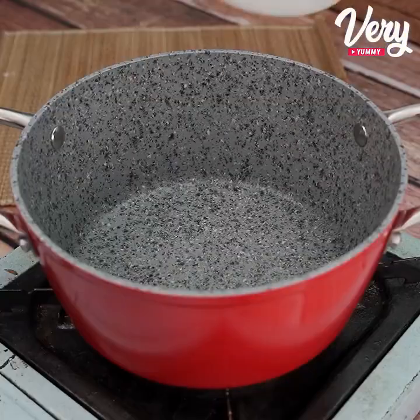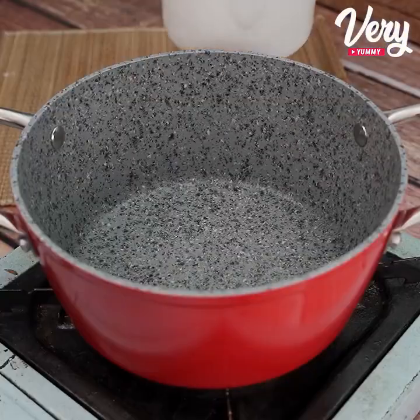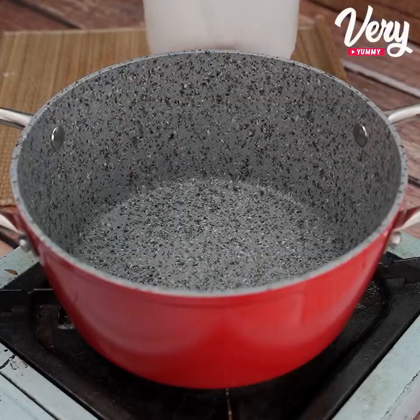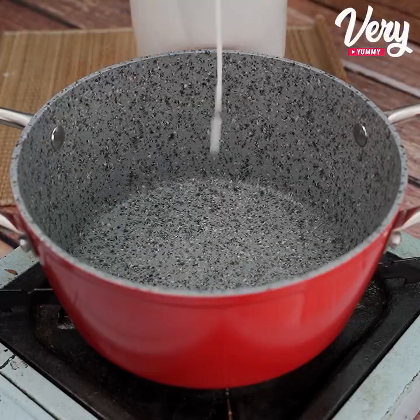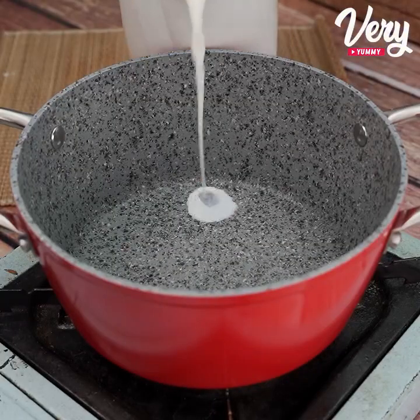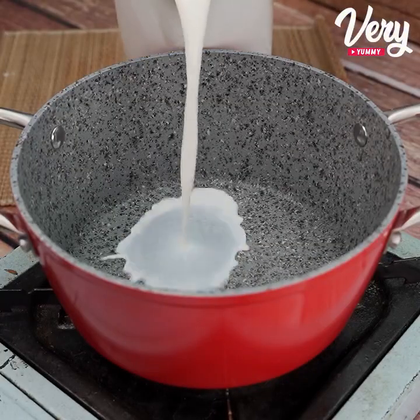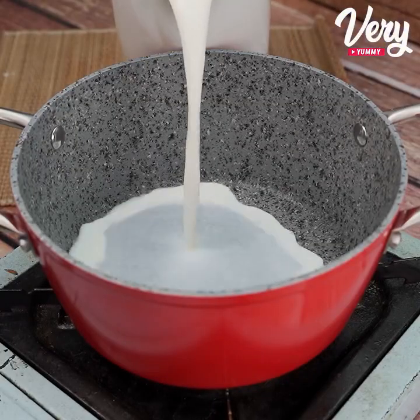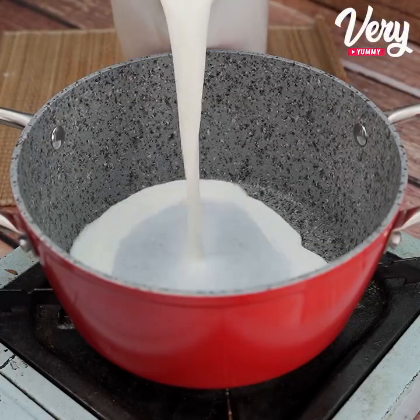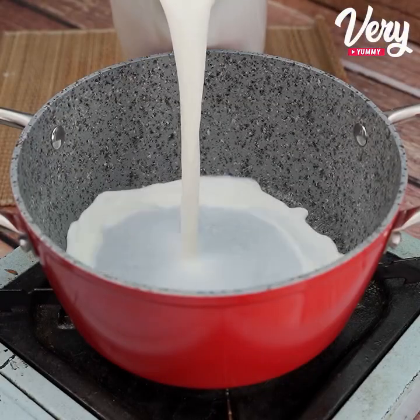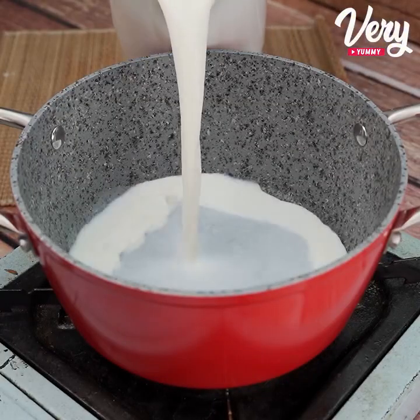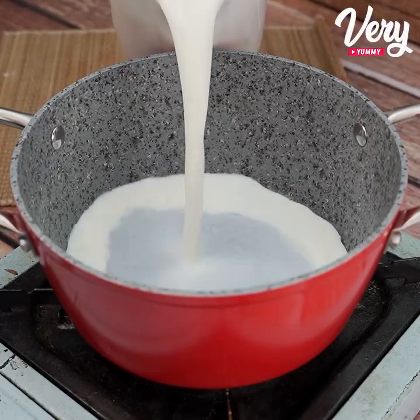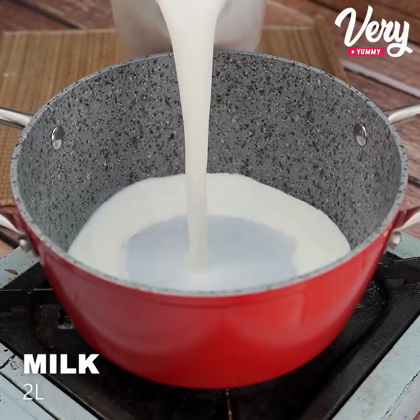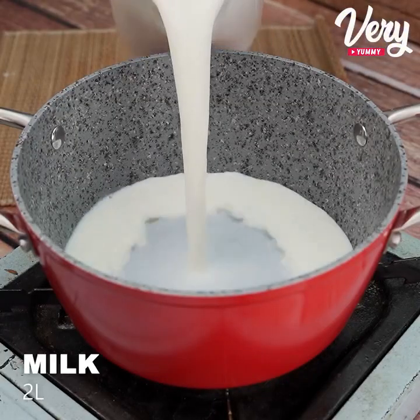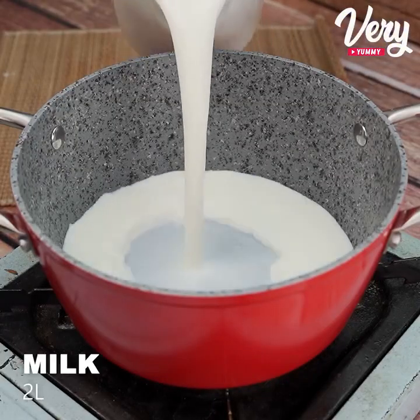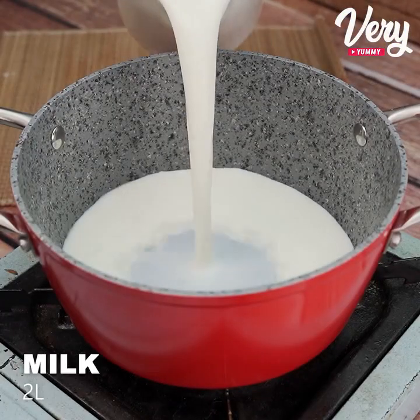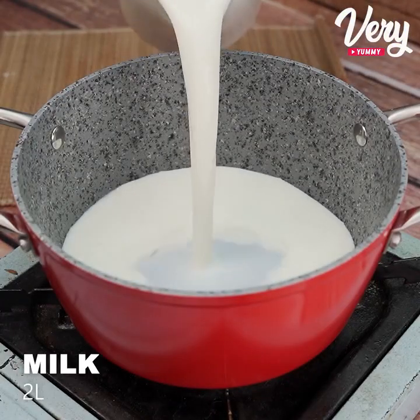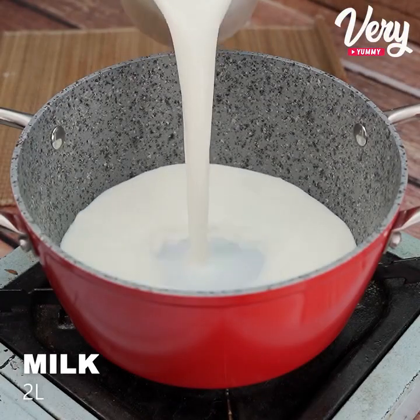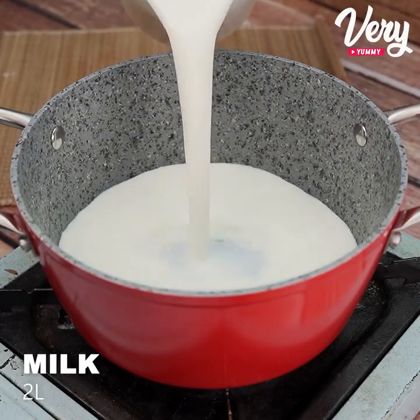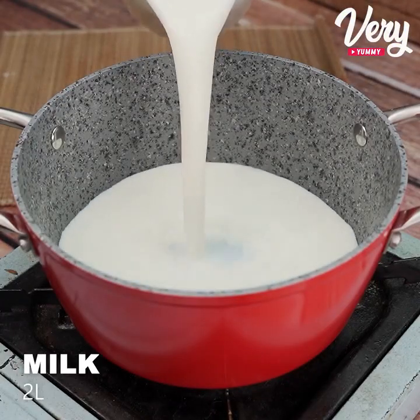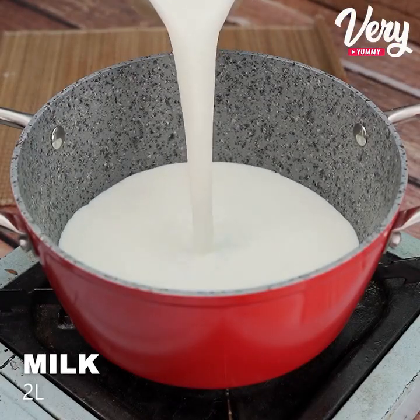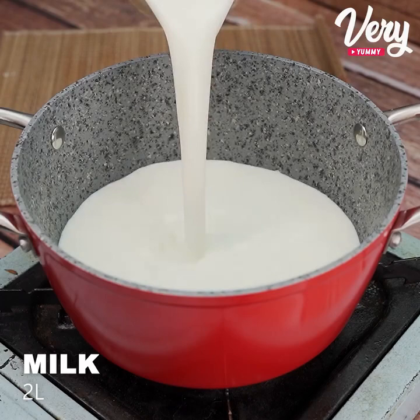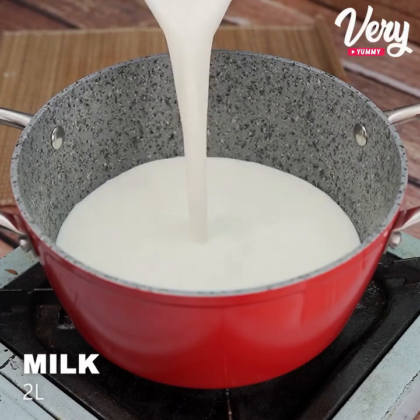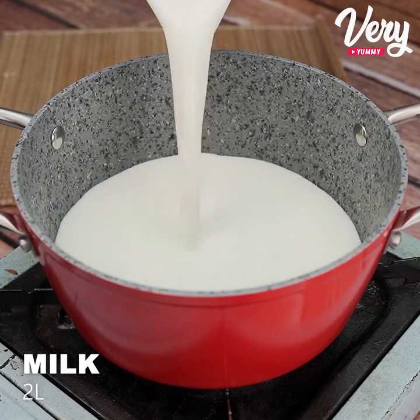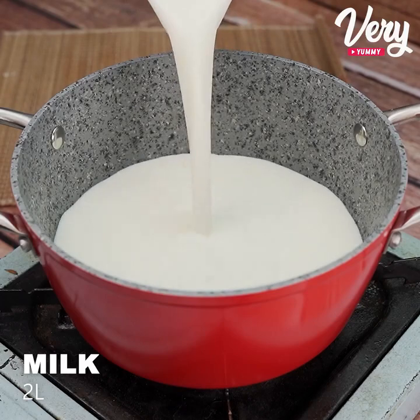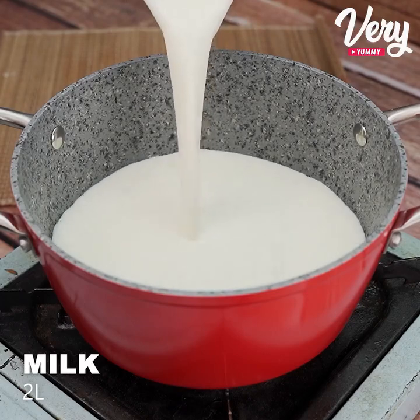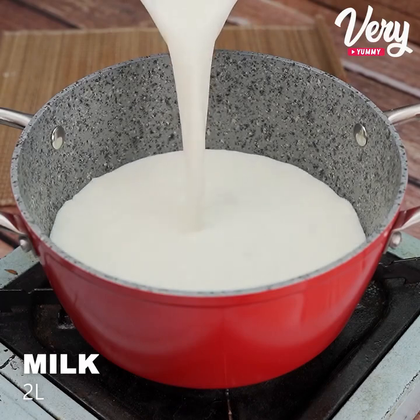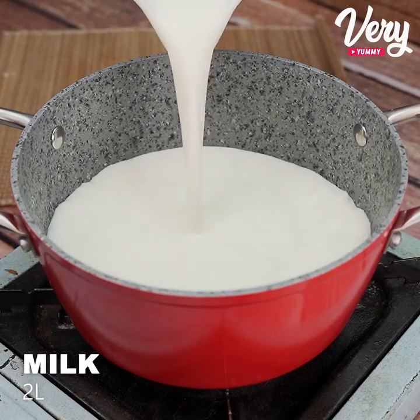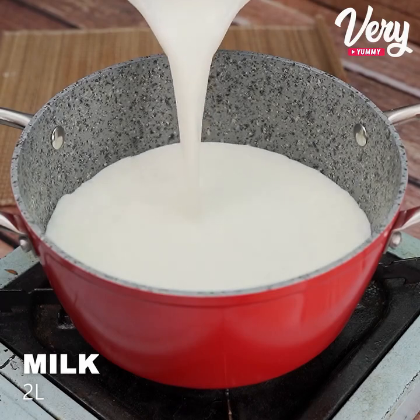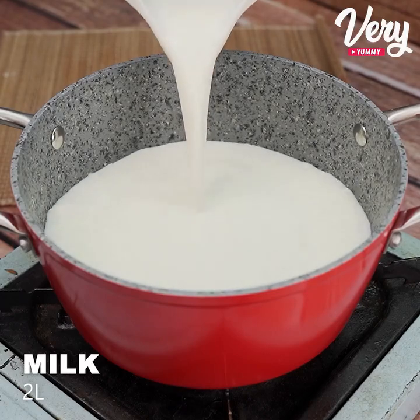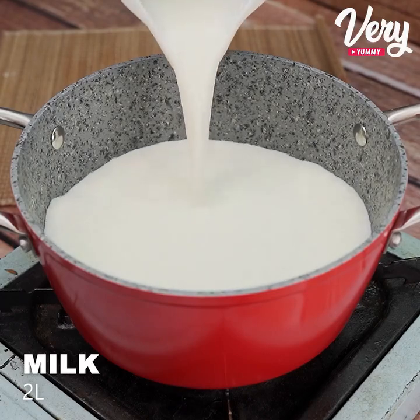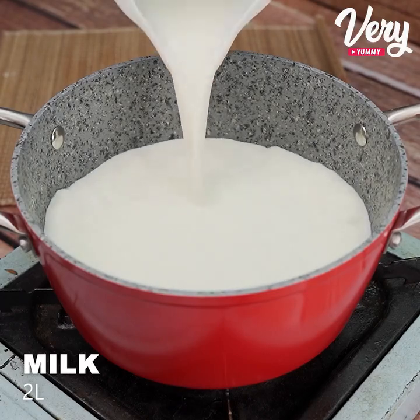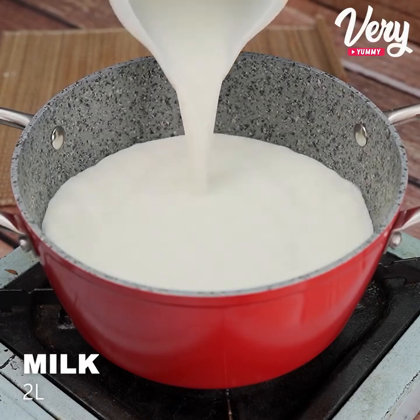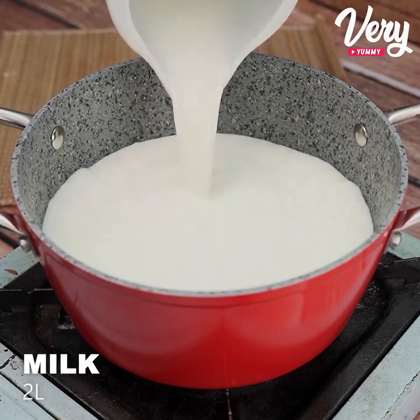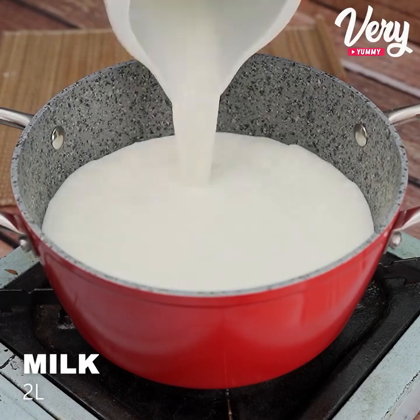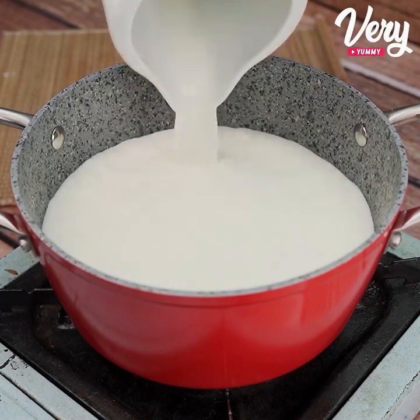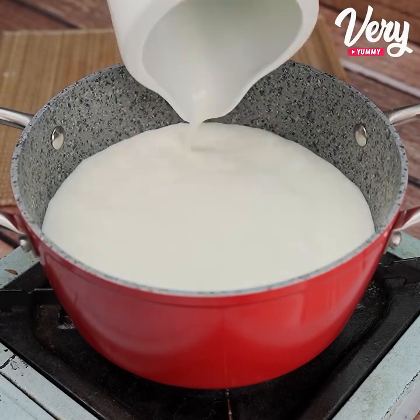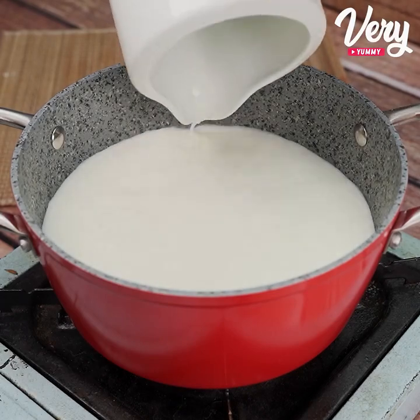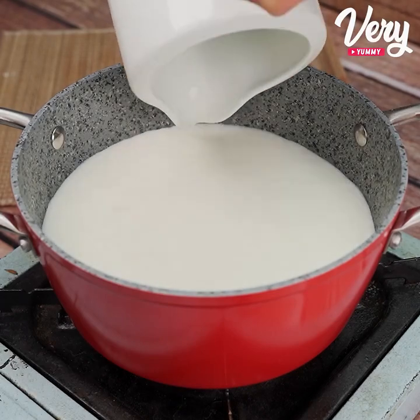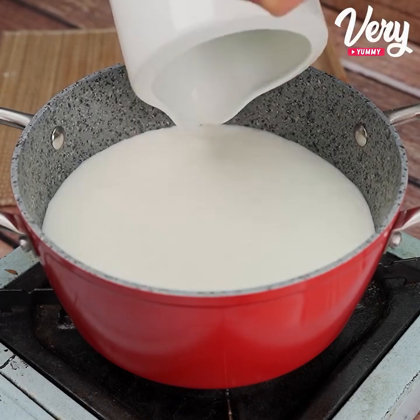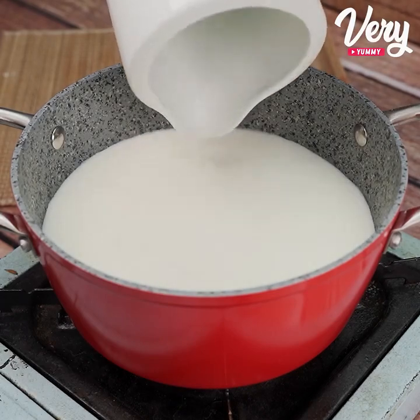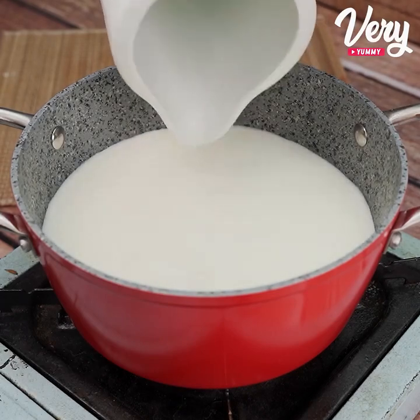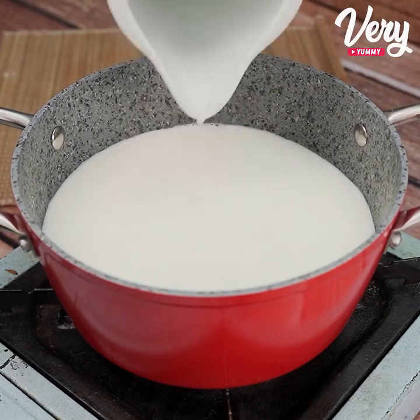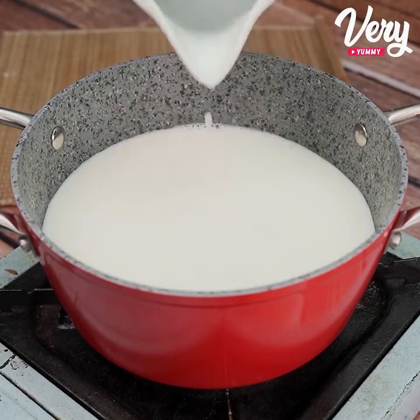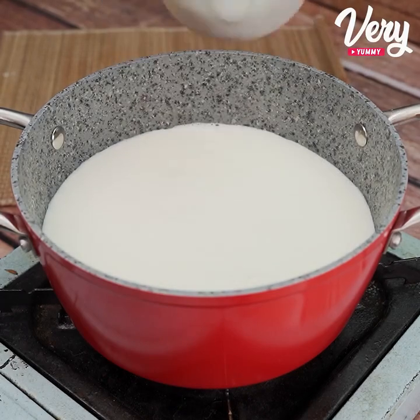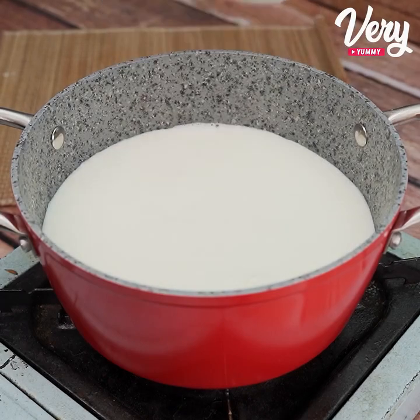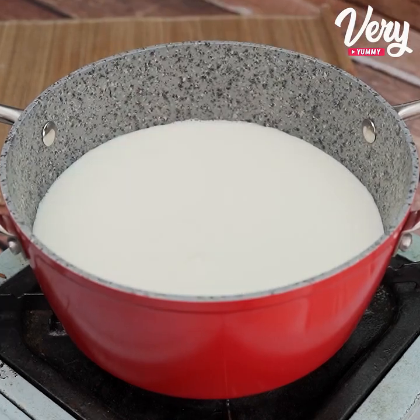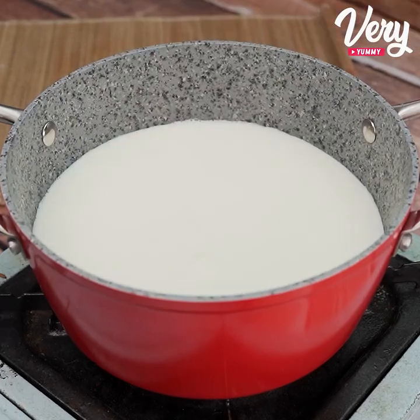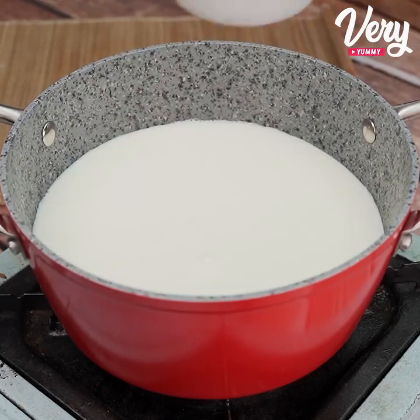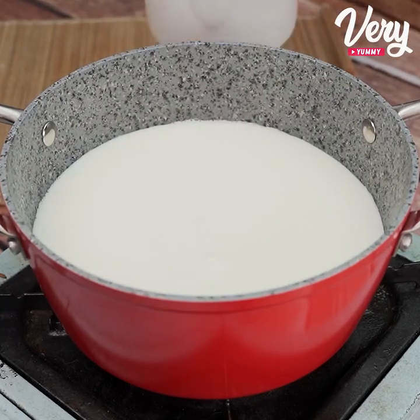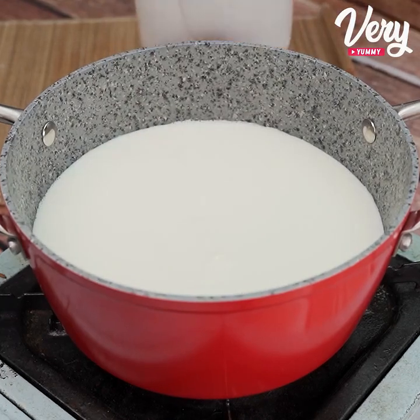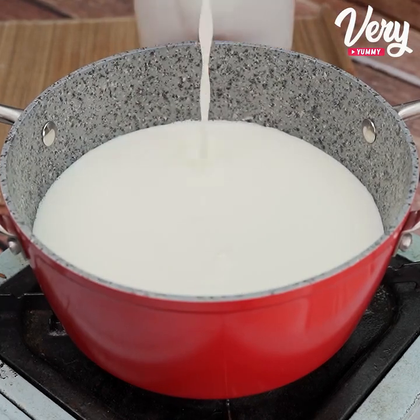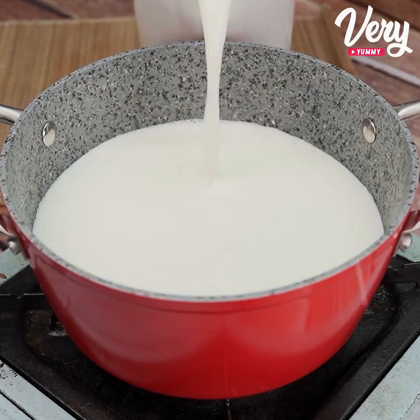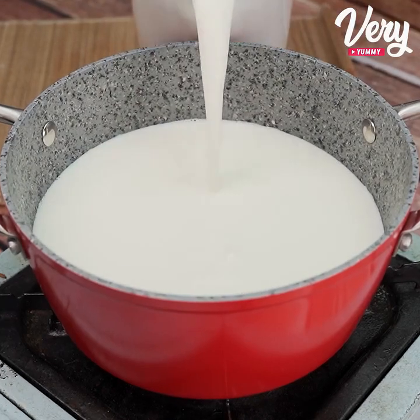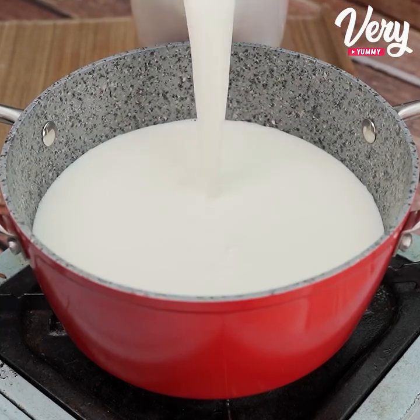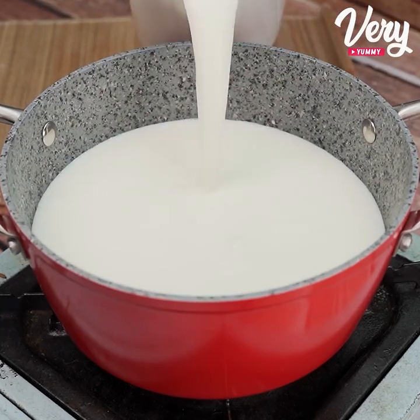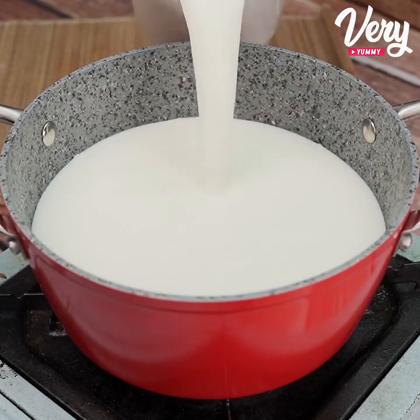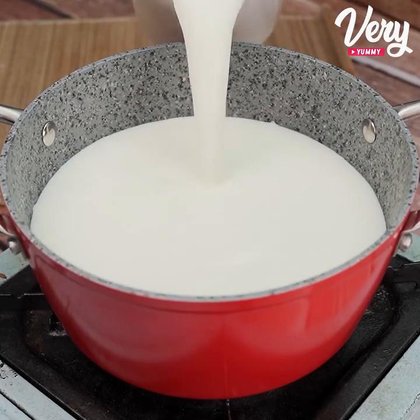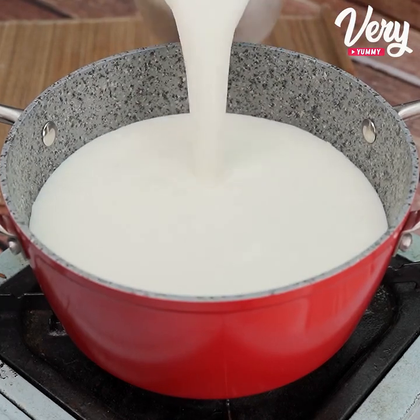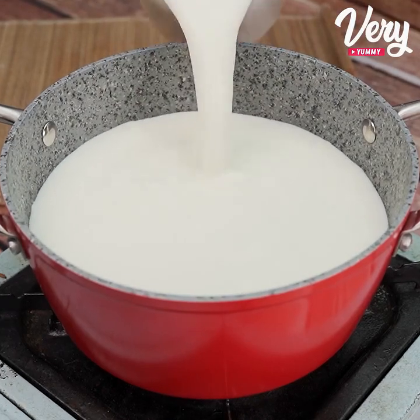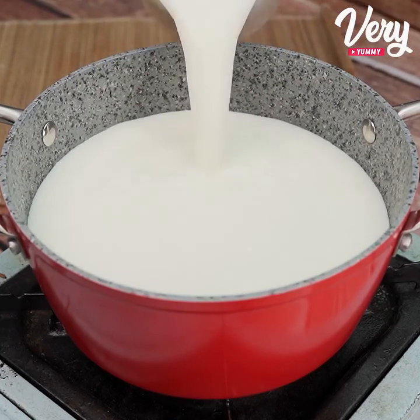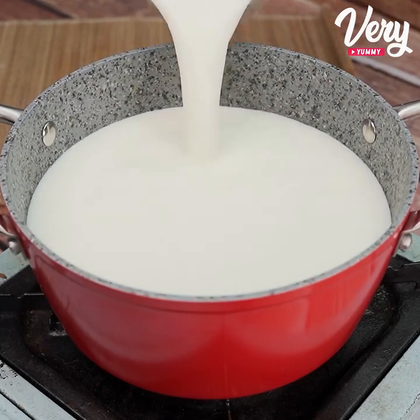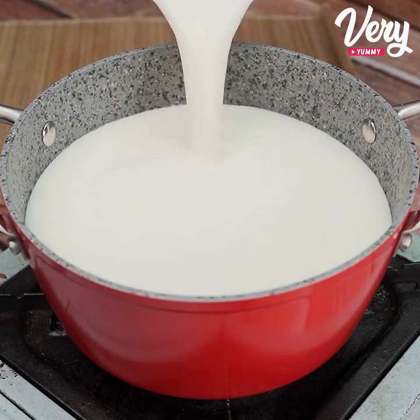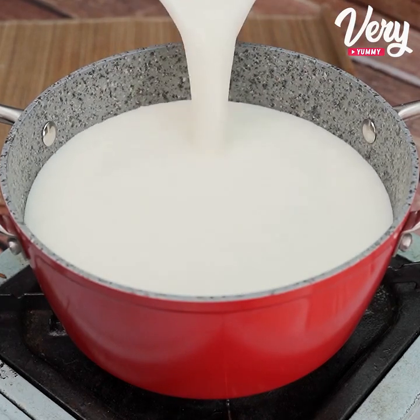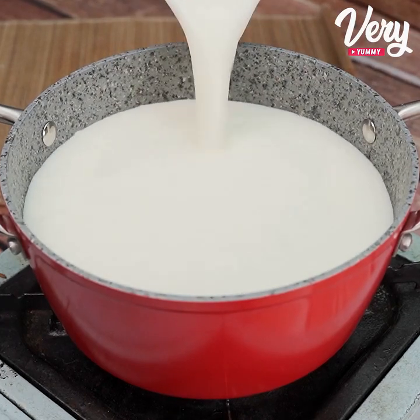Let's start by adding two liters of milk to a pan. Let's turn on the fire and leave it there until it boils.